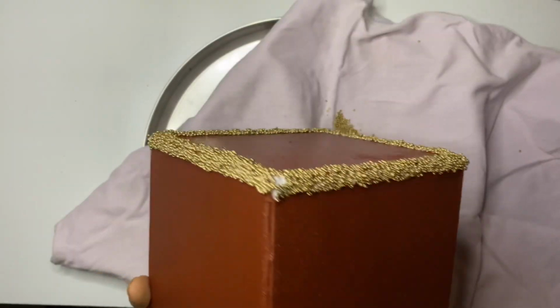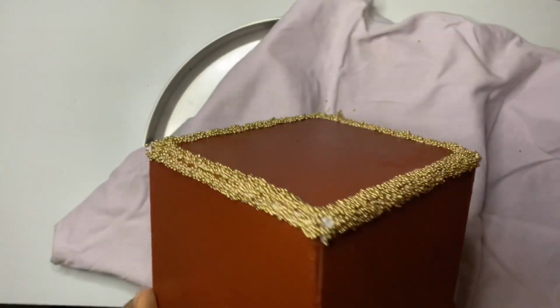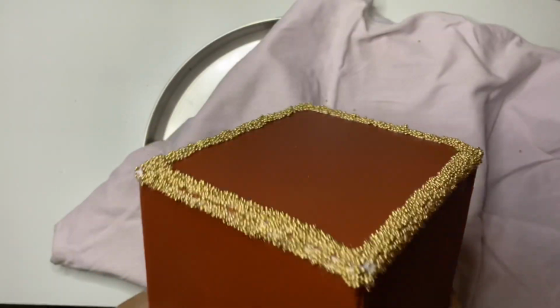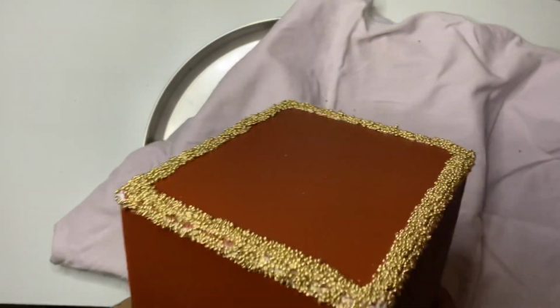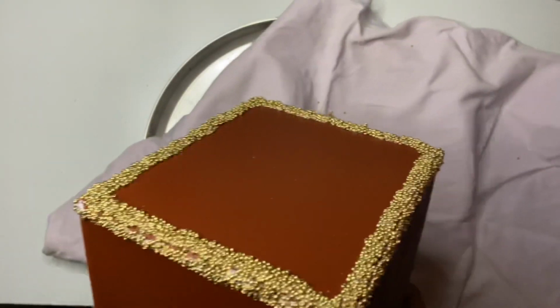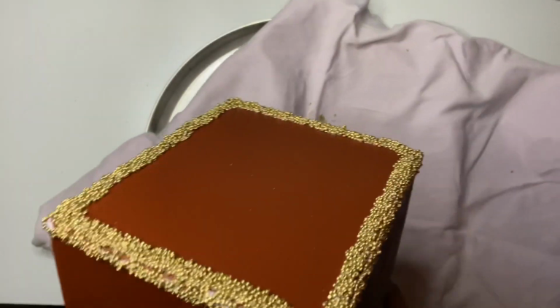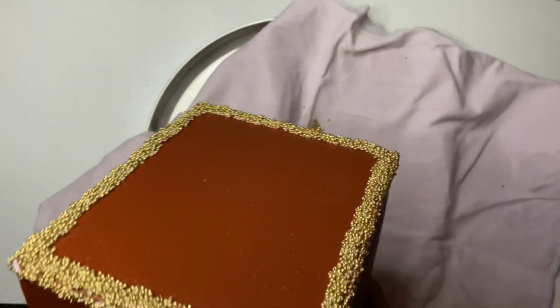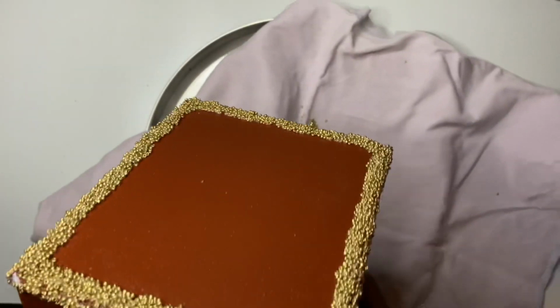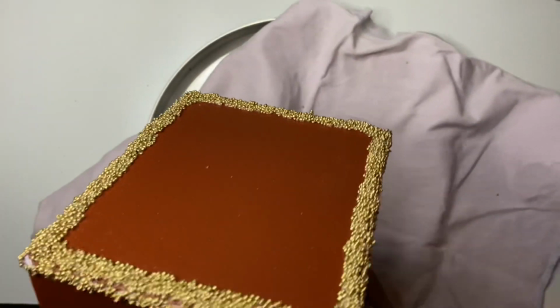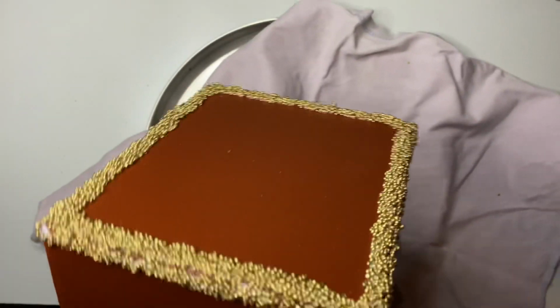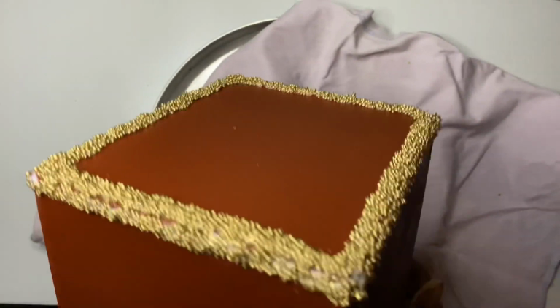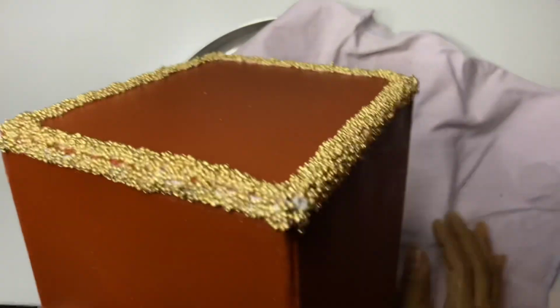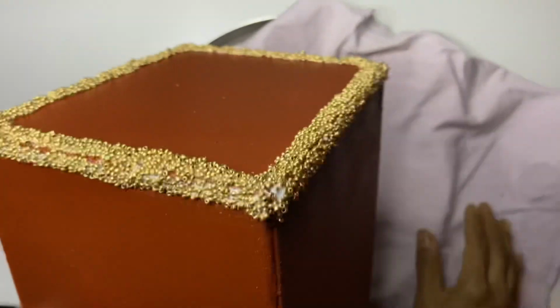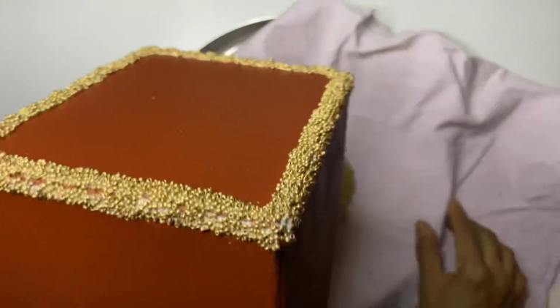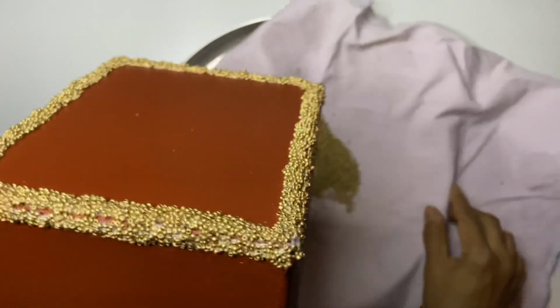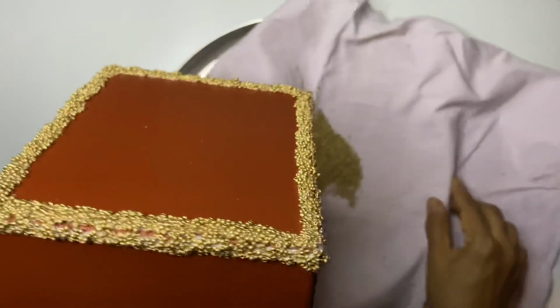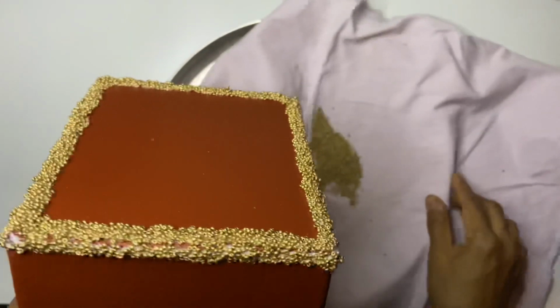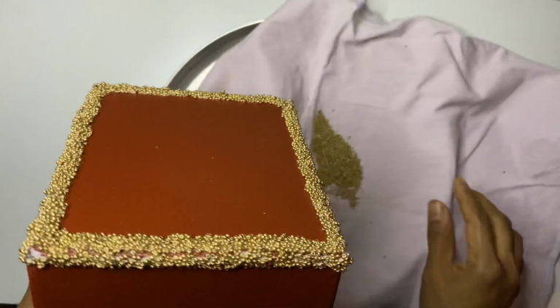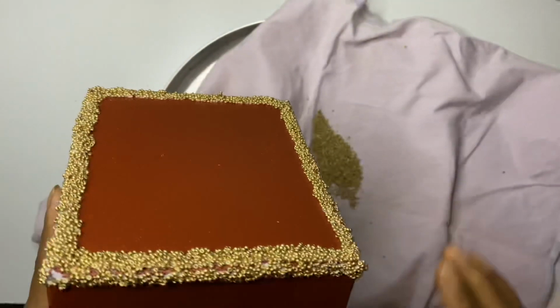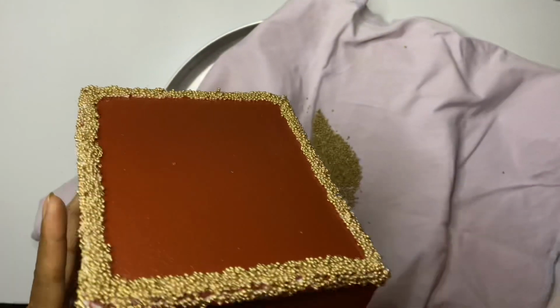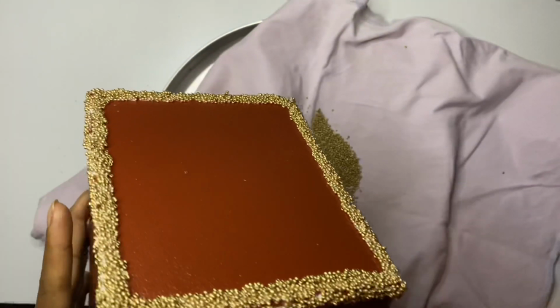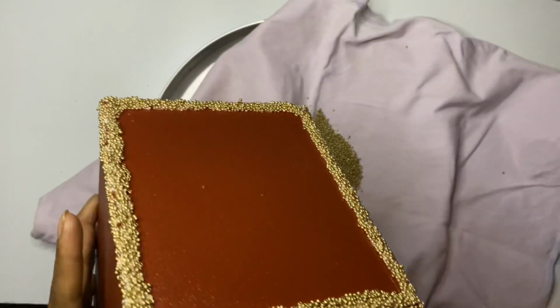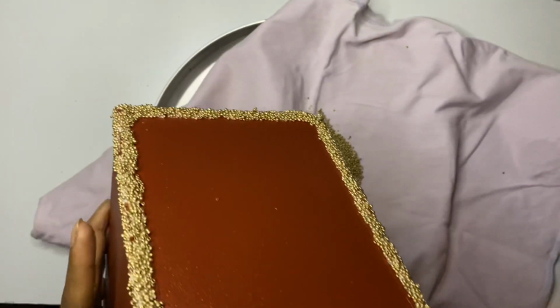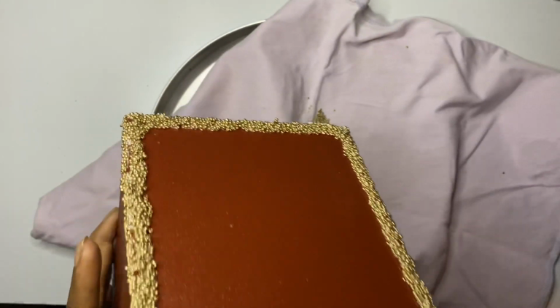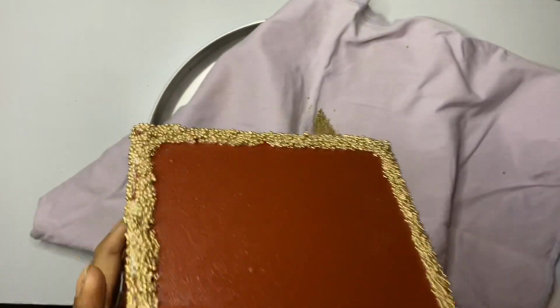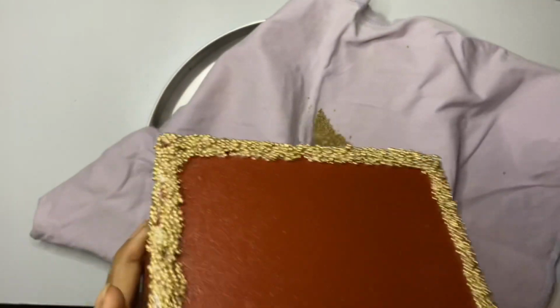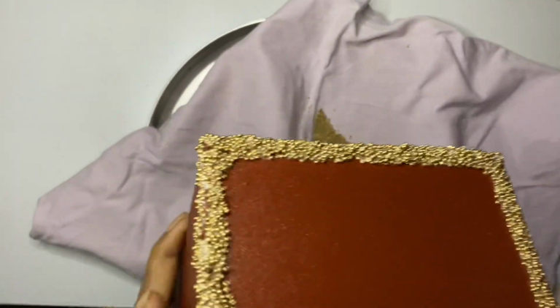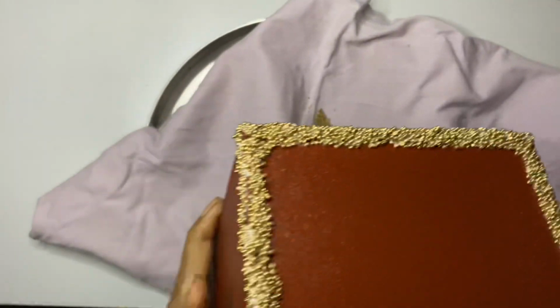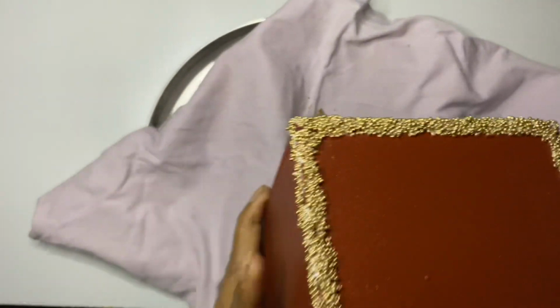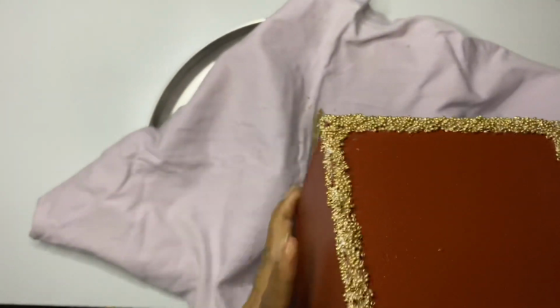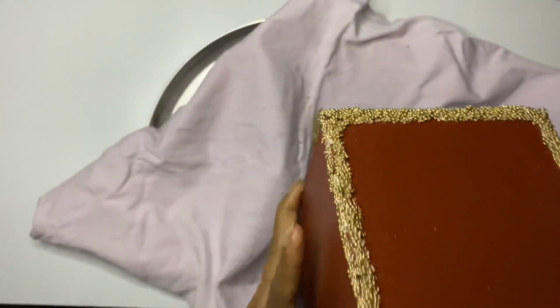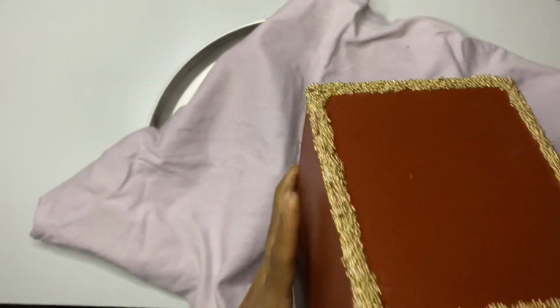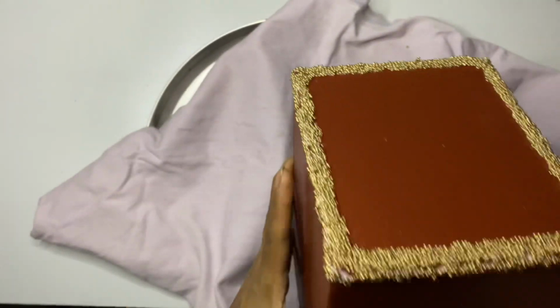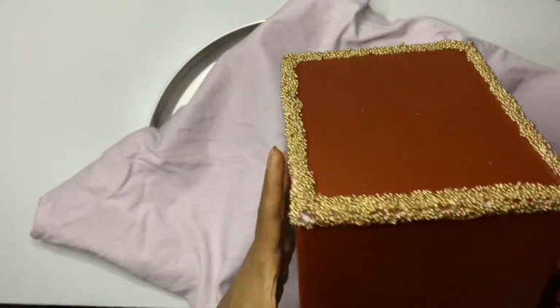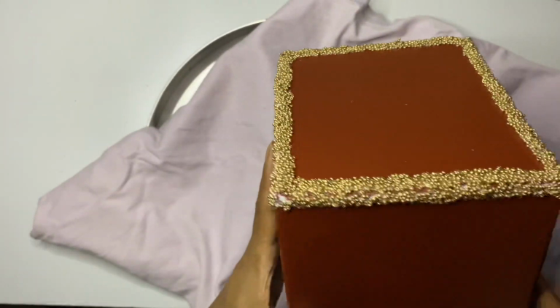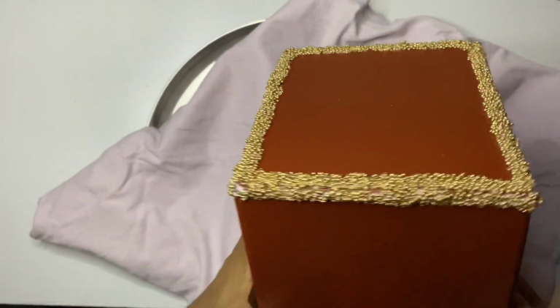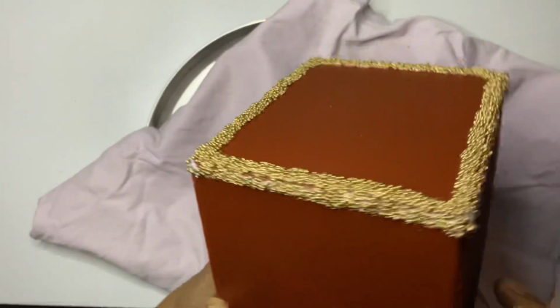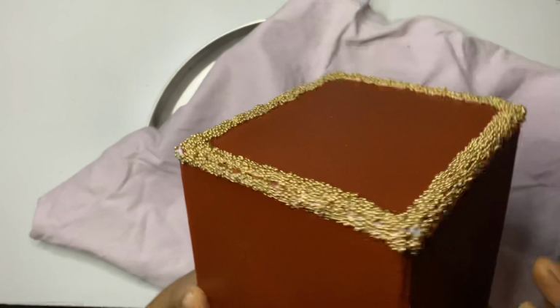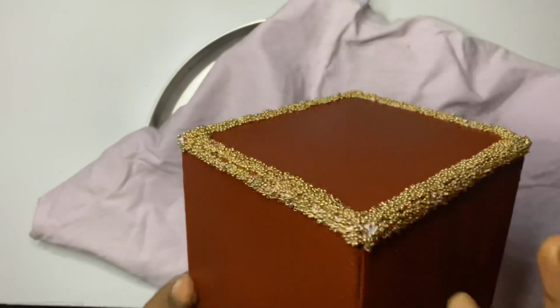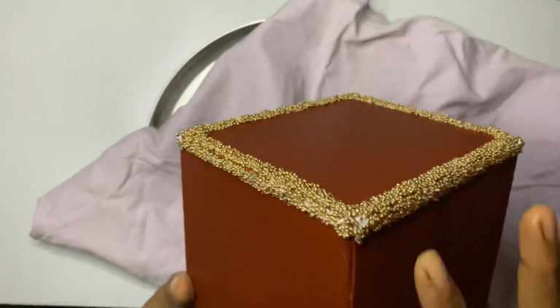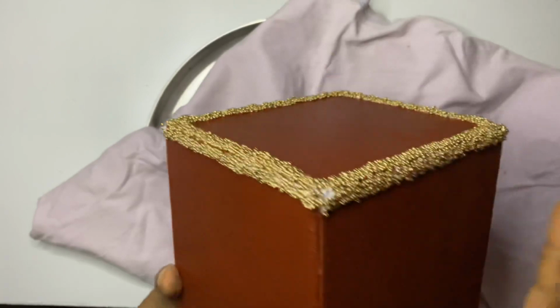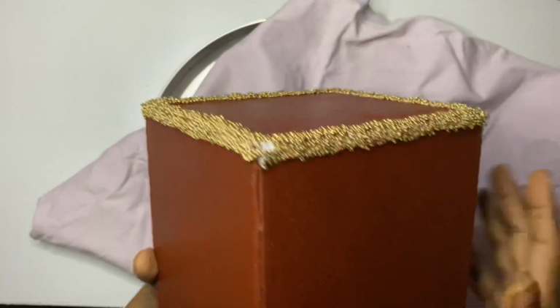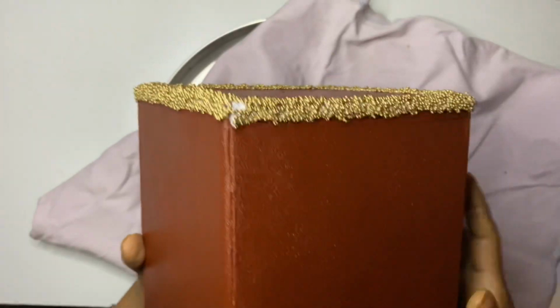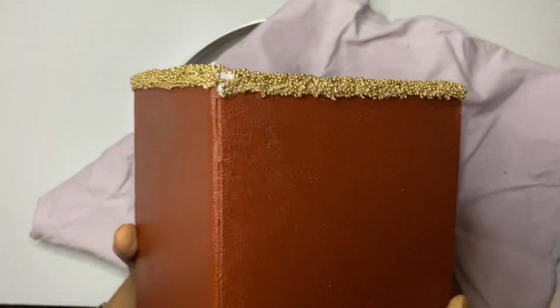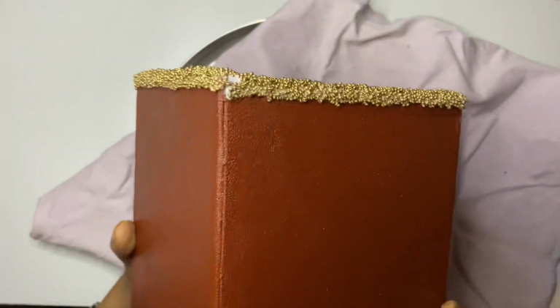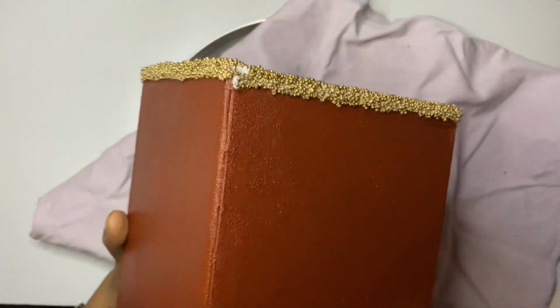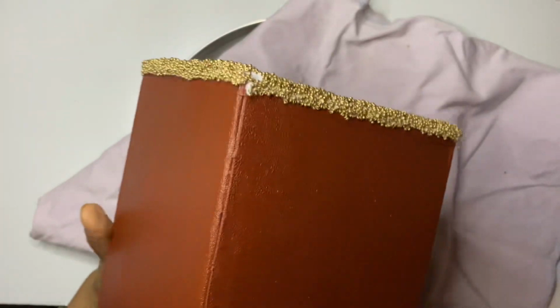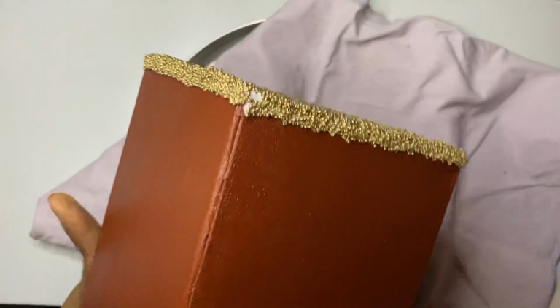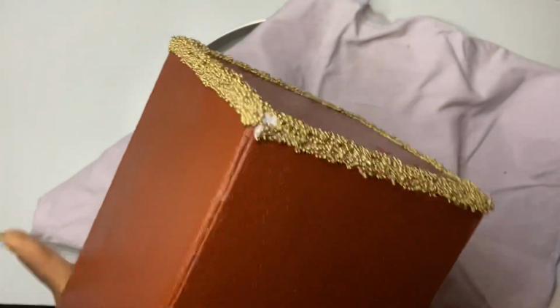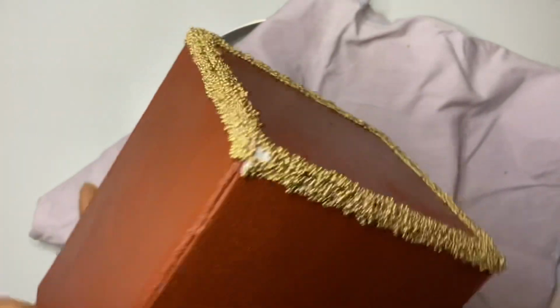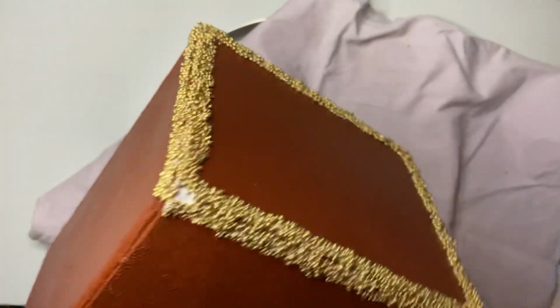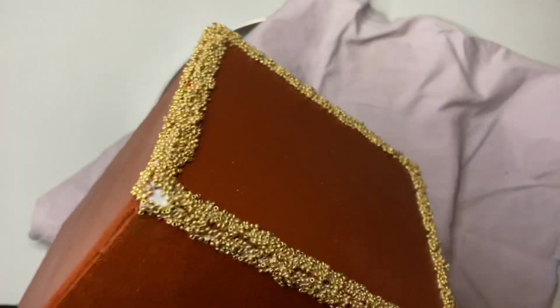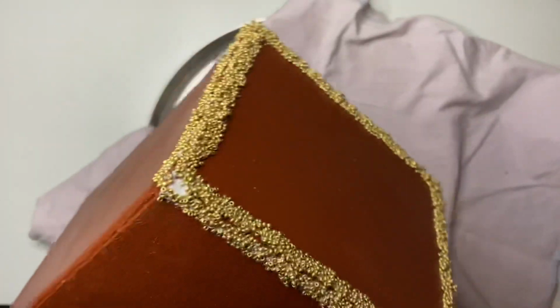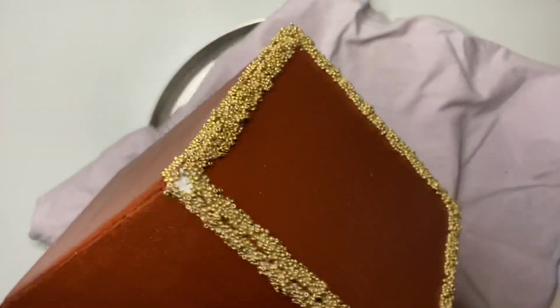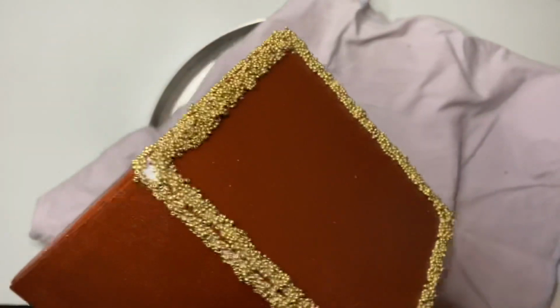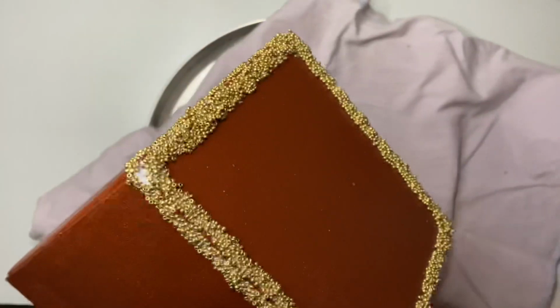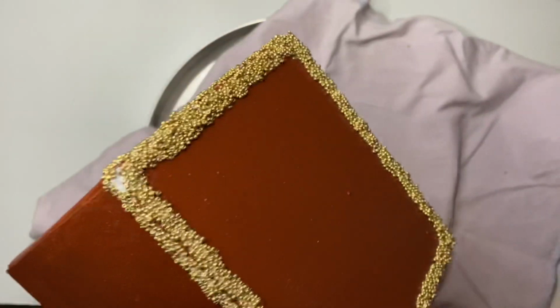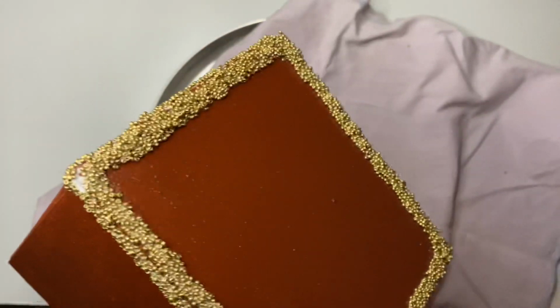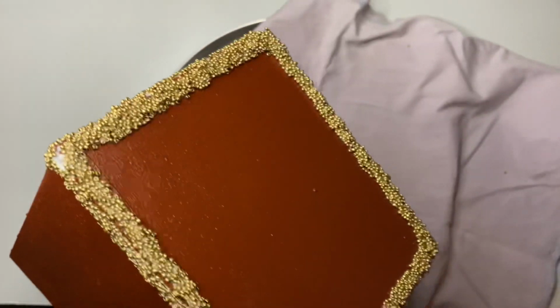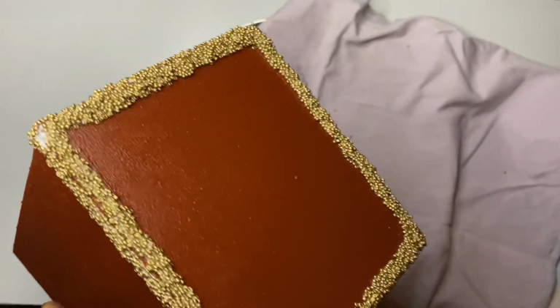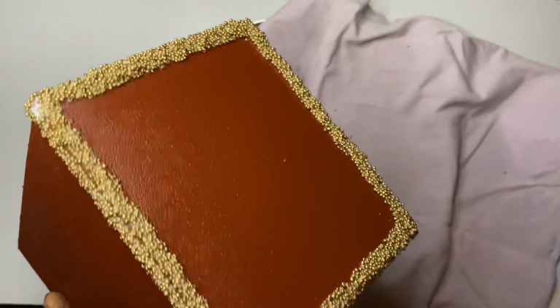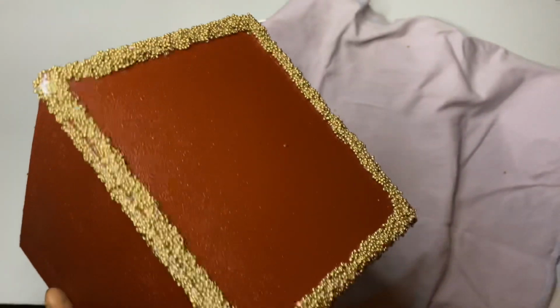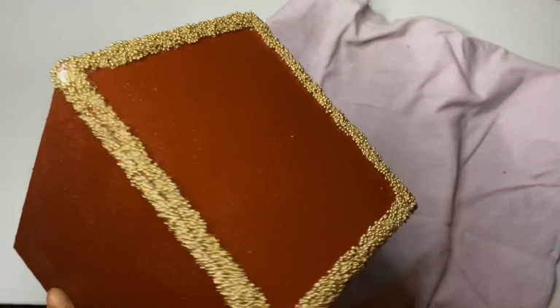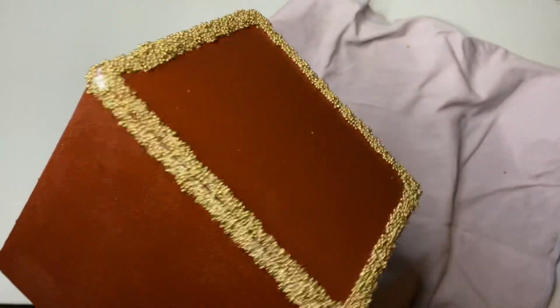This is how the top edges of the box look now. Once the glue is dry, it becomes transparent.